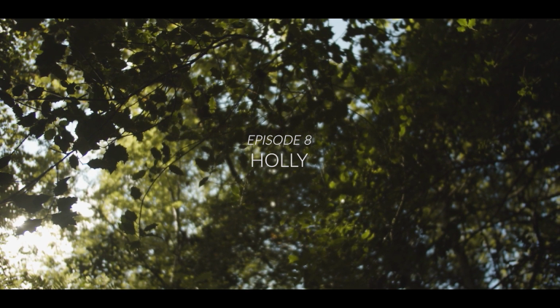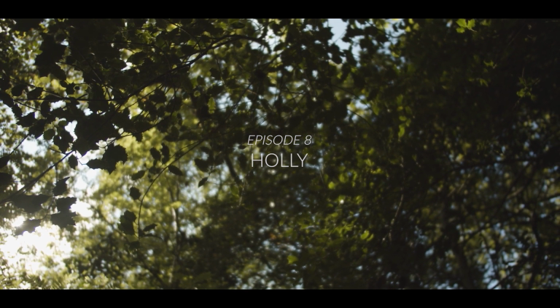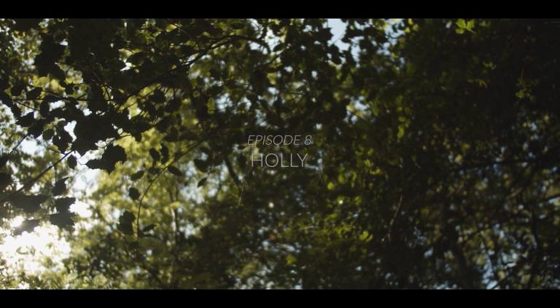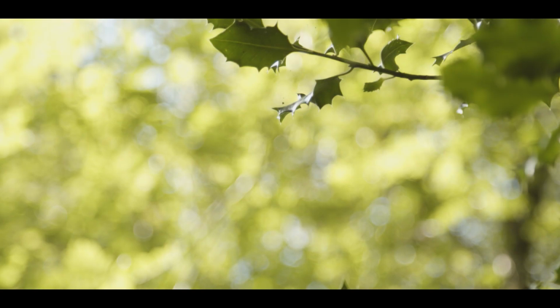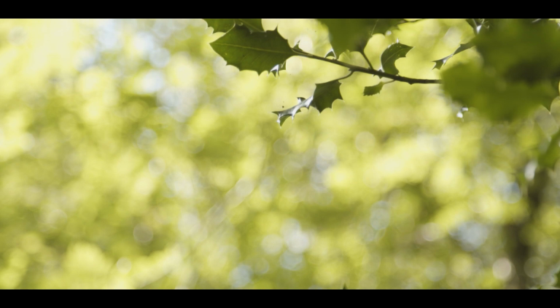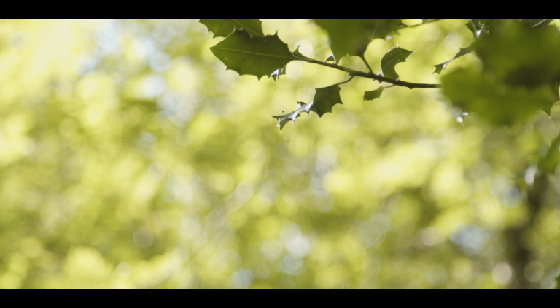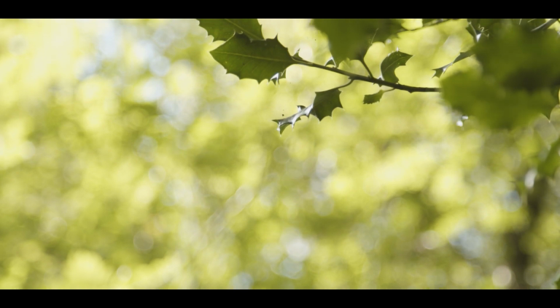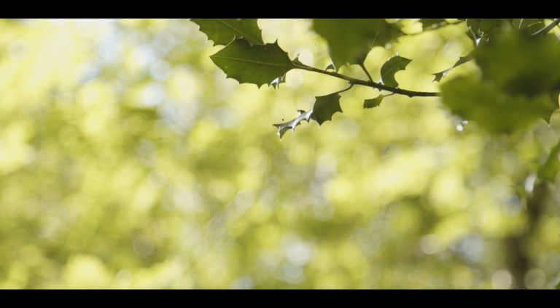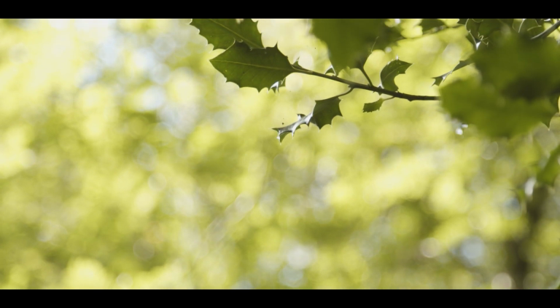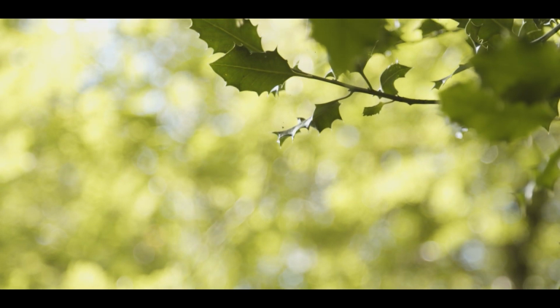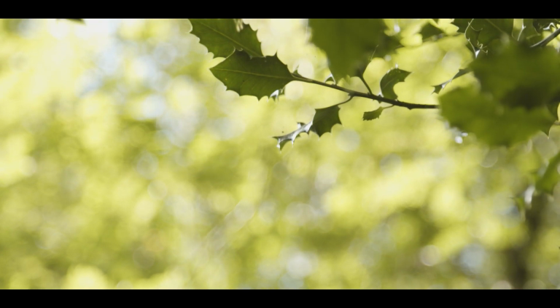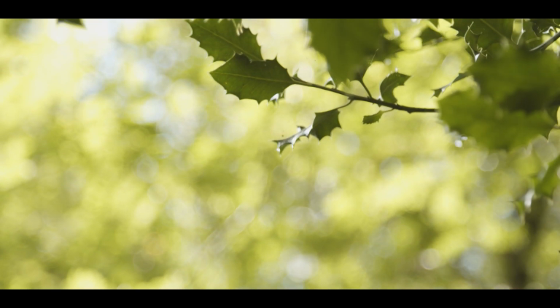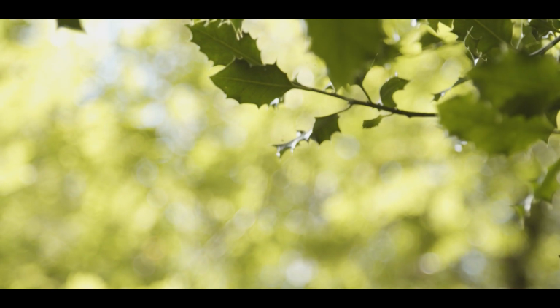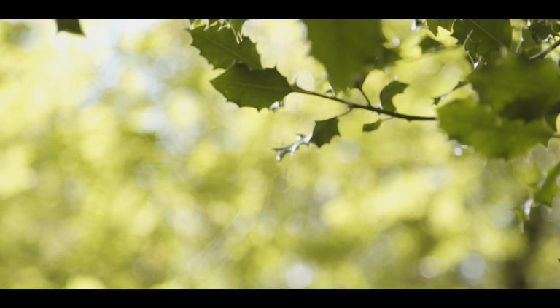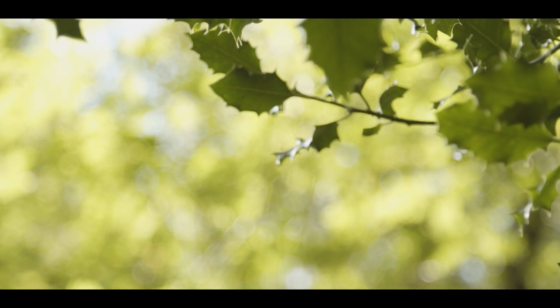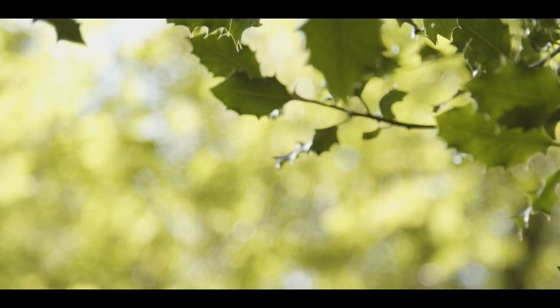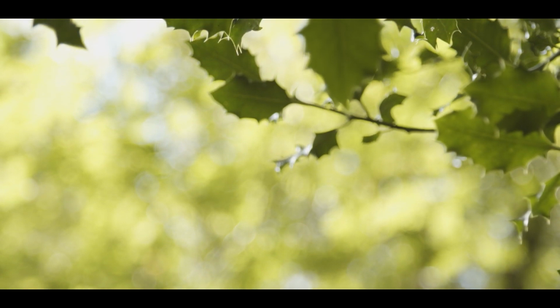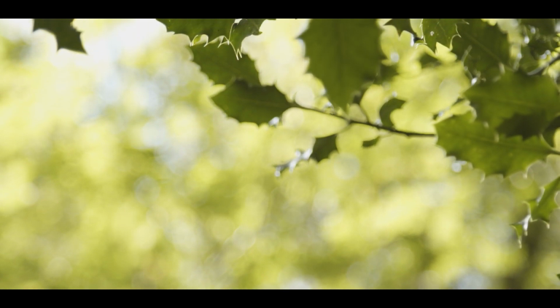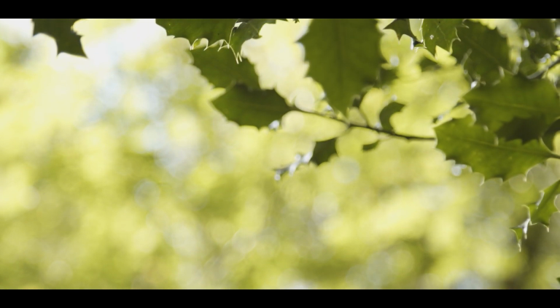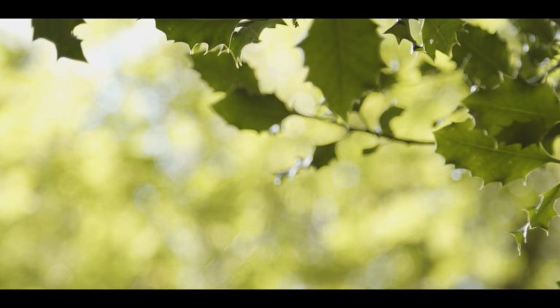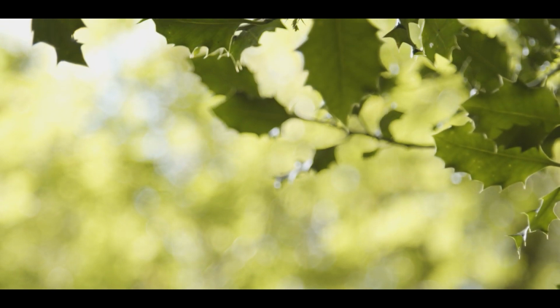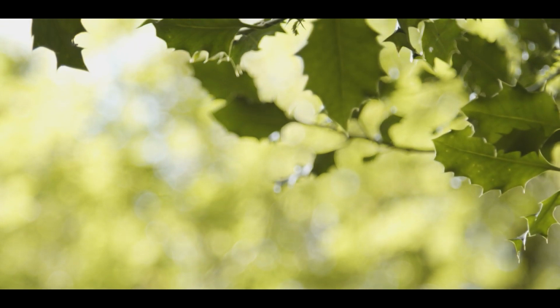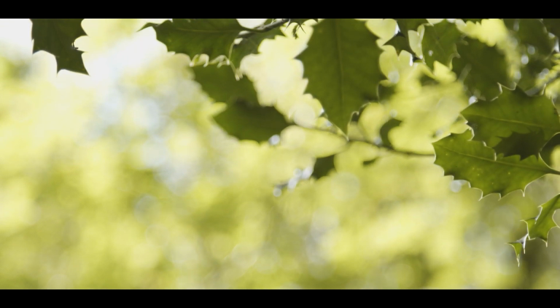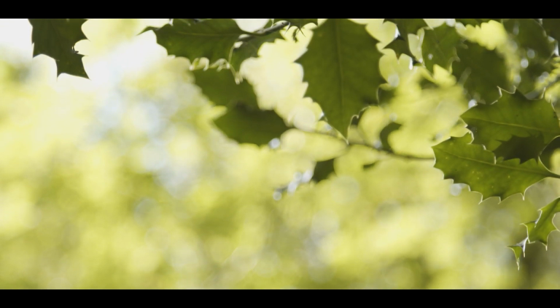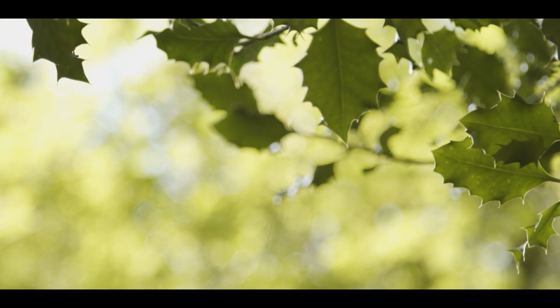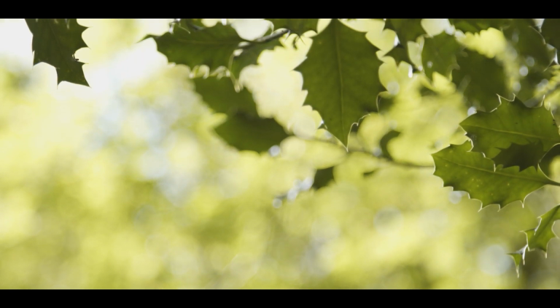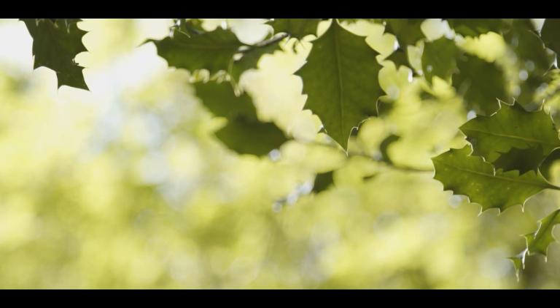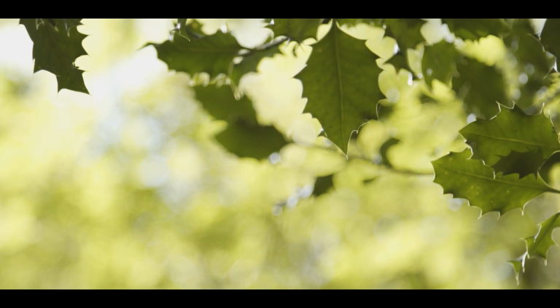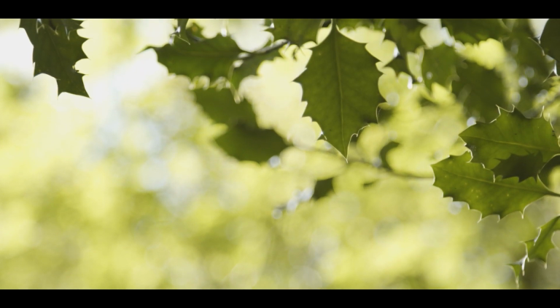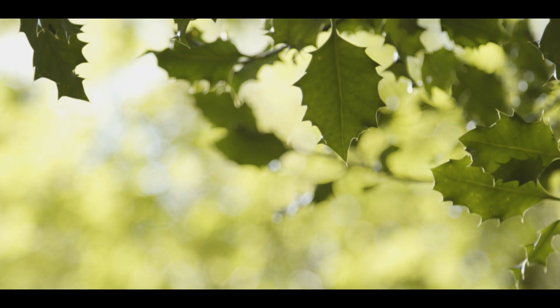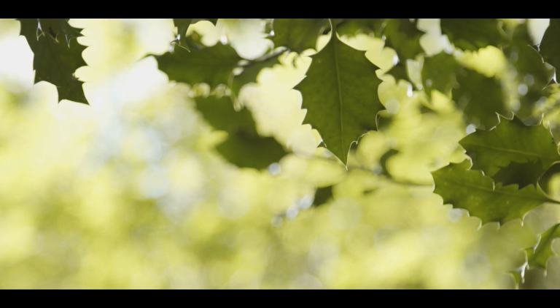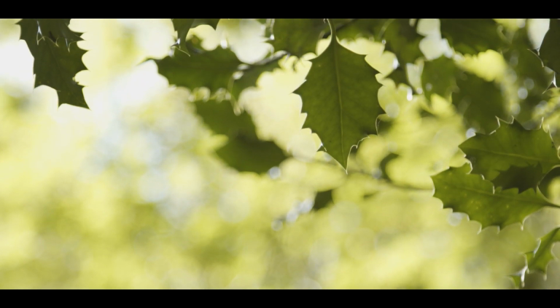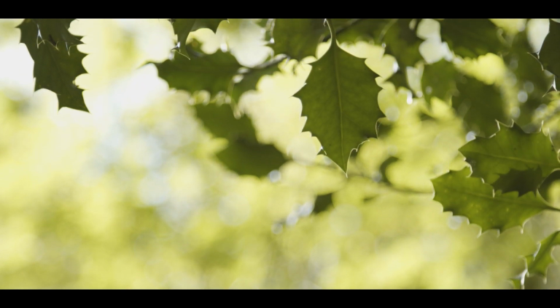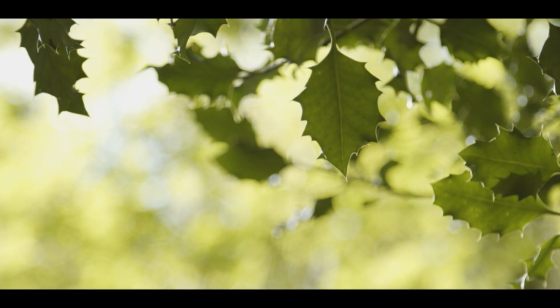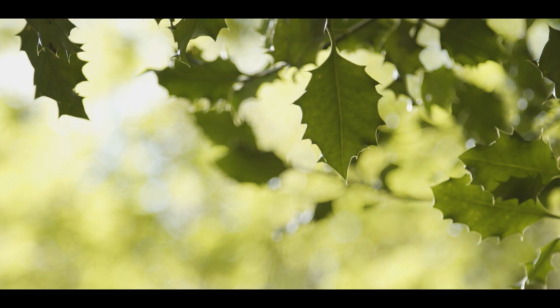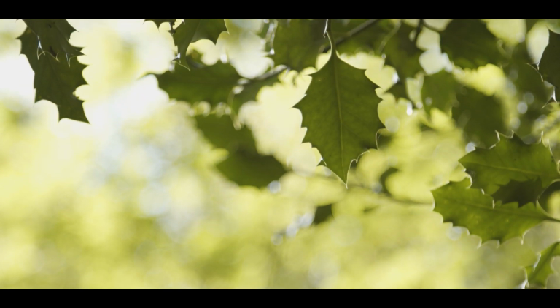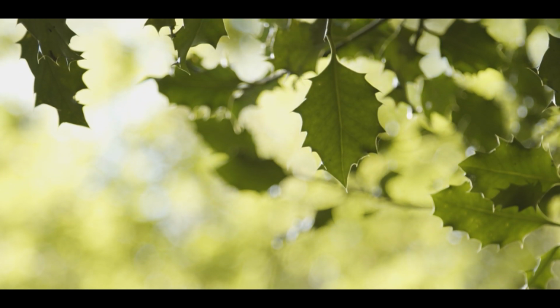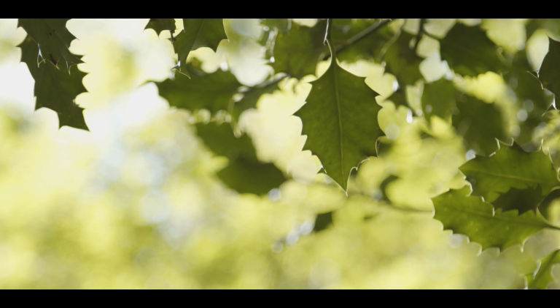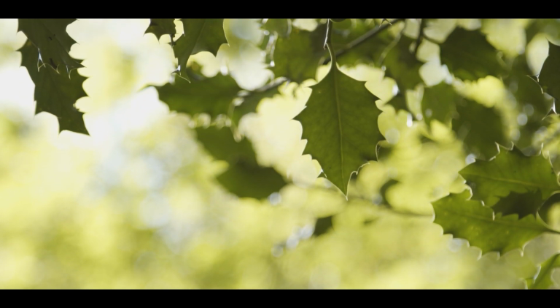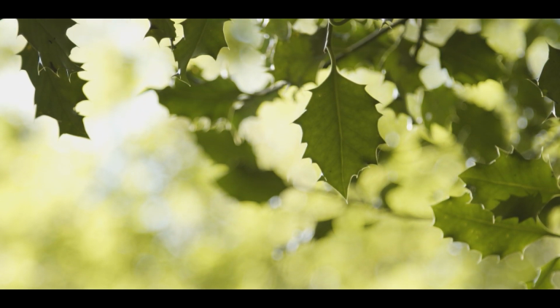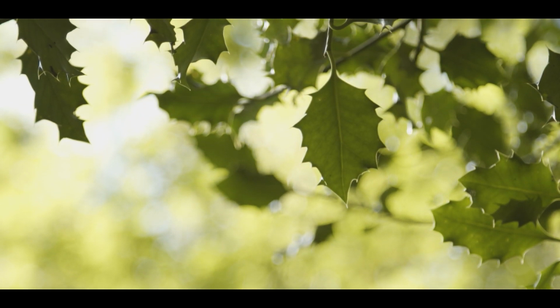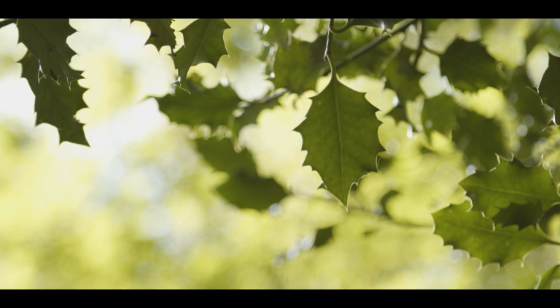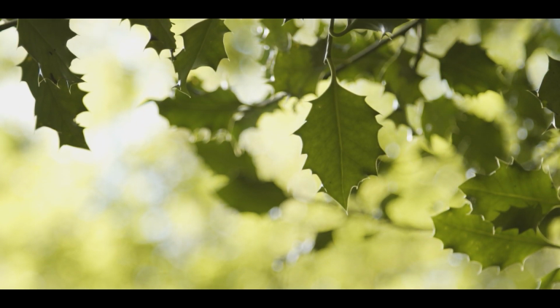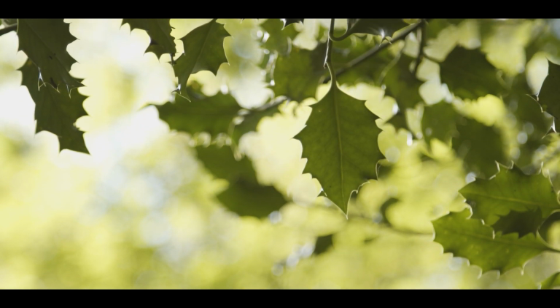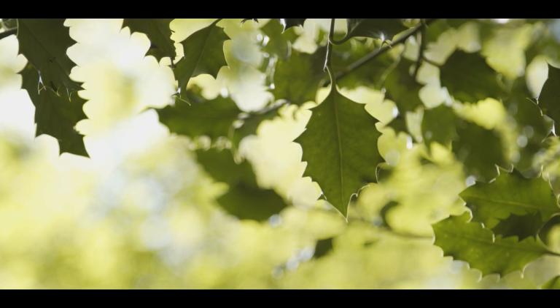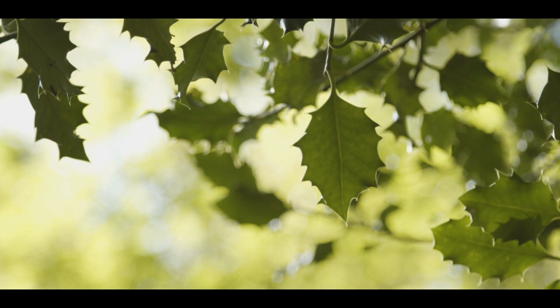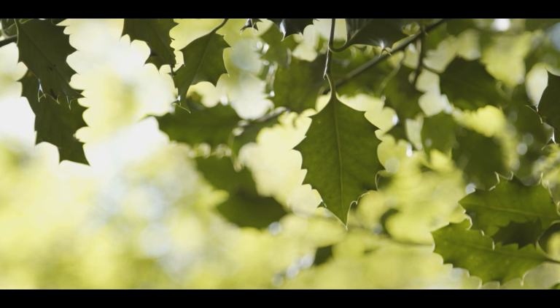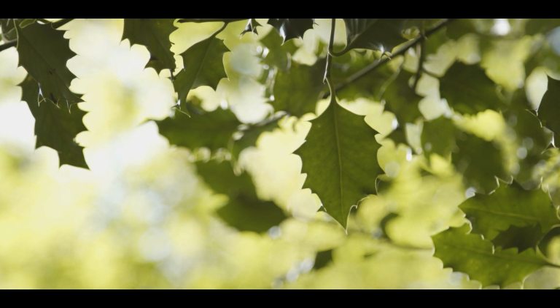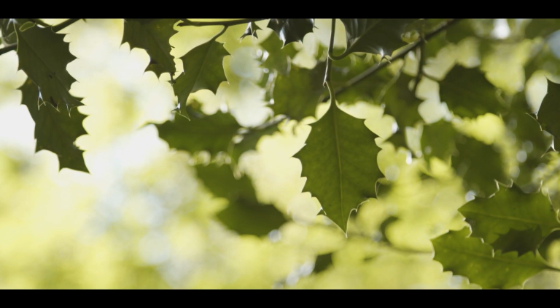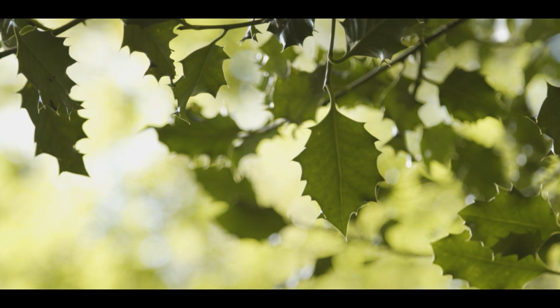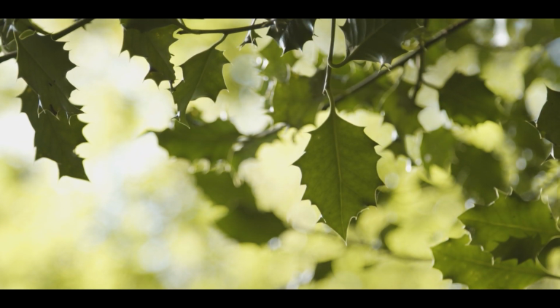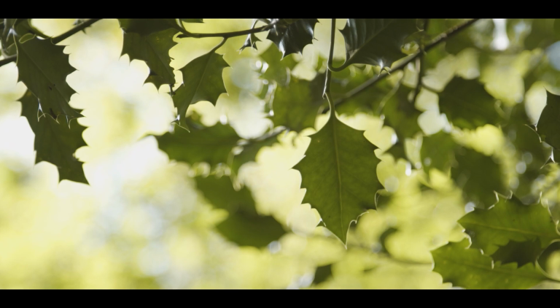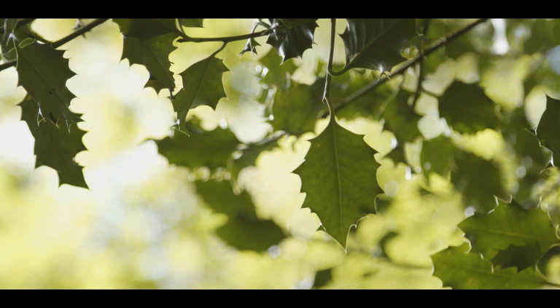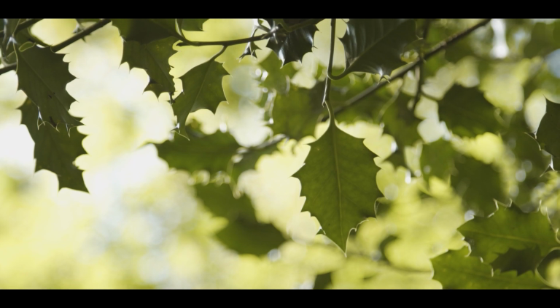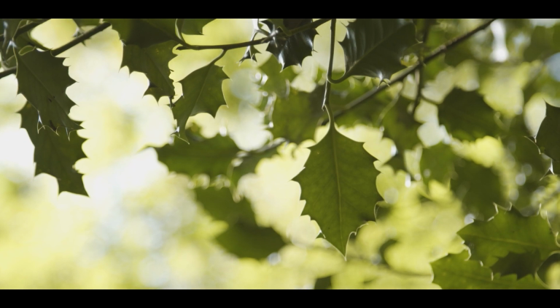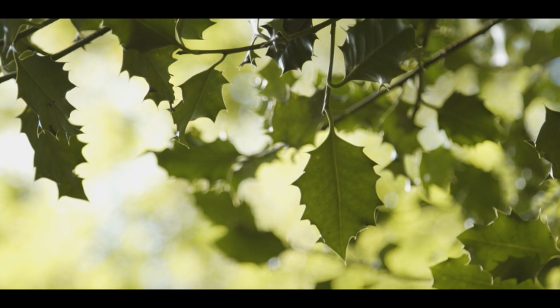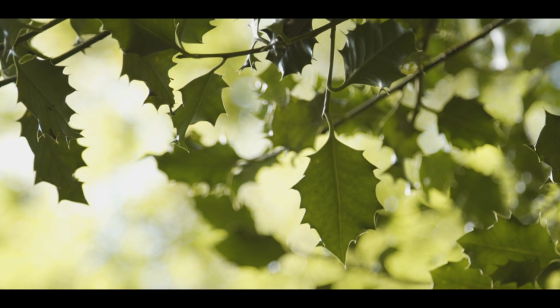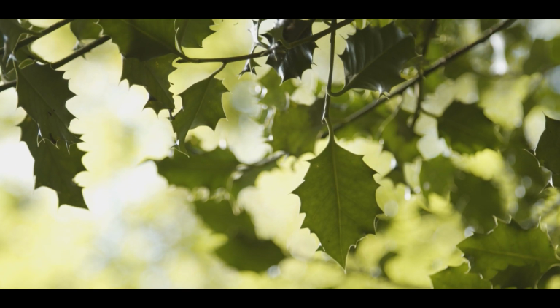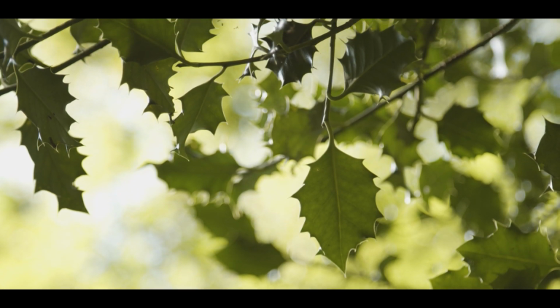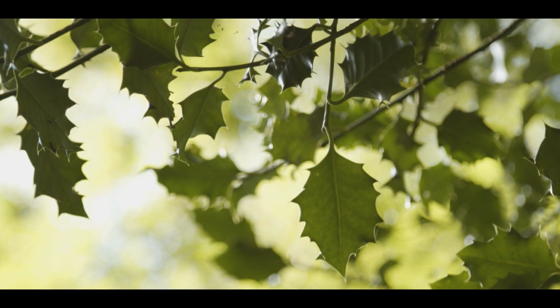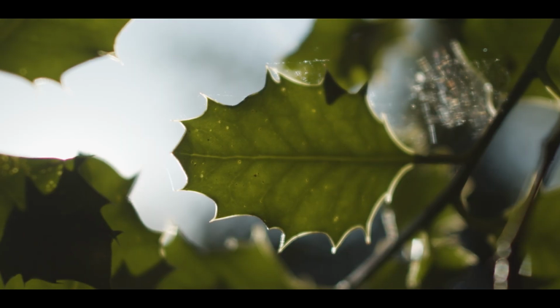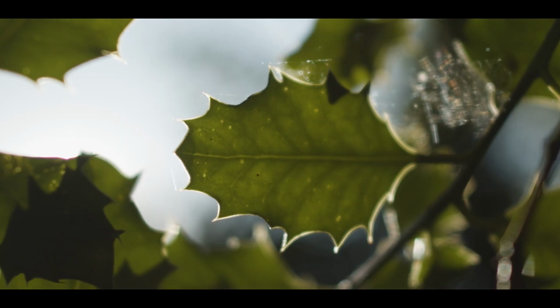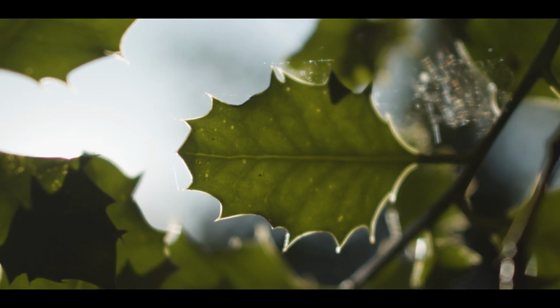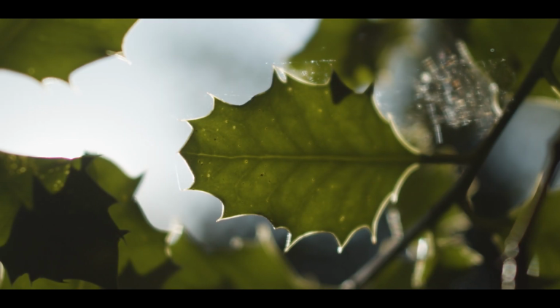Hello and welcome to our series of Ireland's native trees. This episode is all about holly.